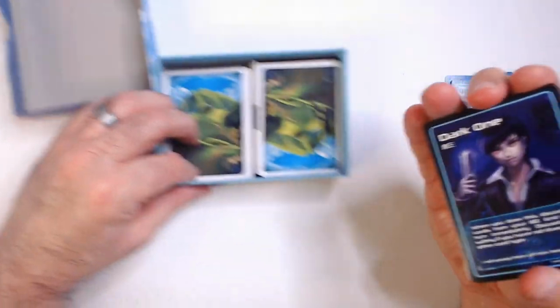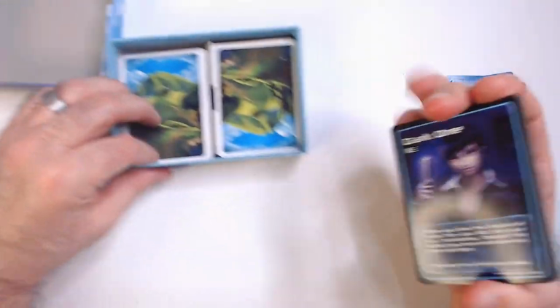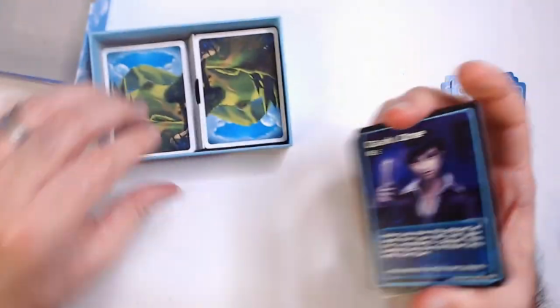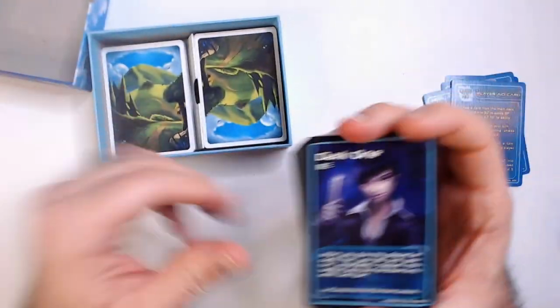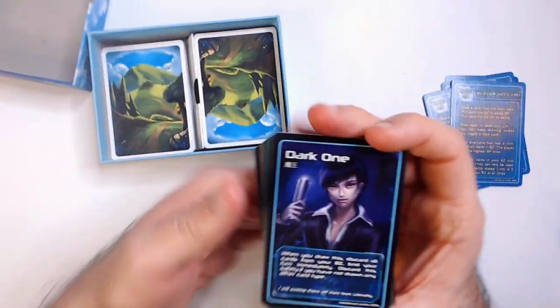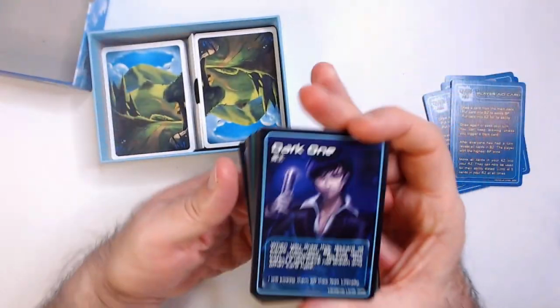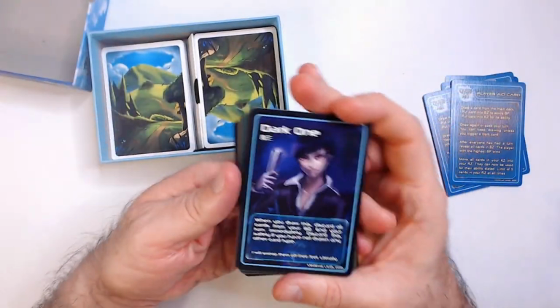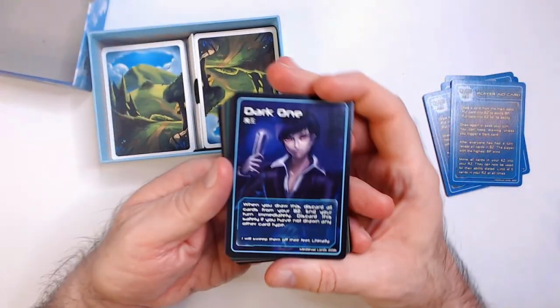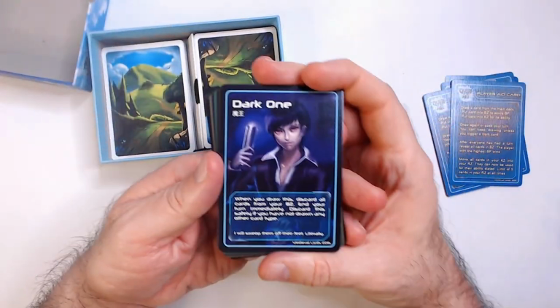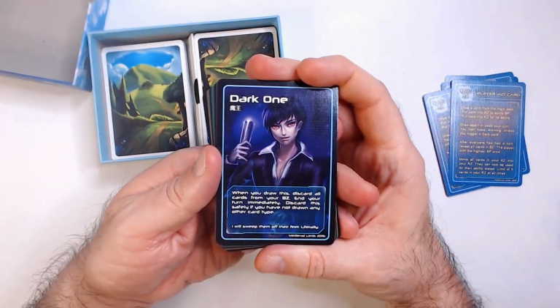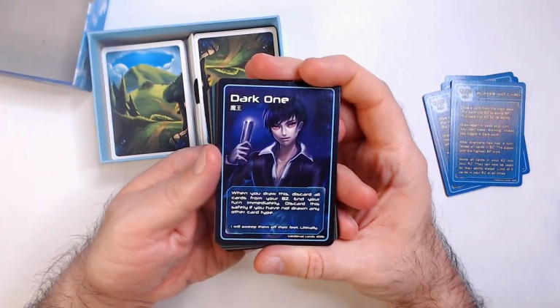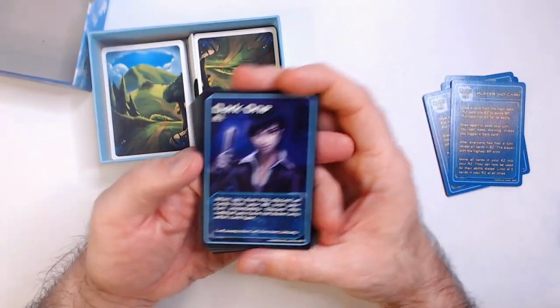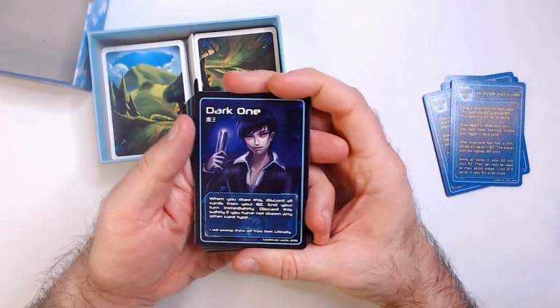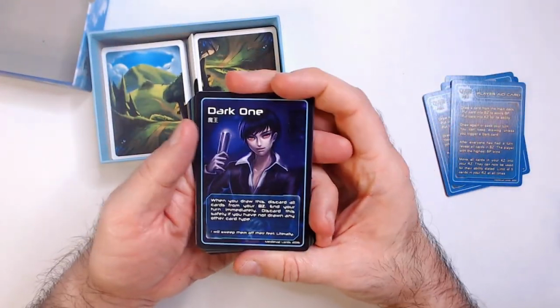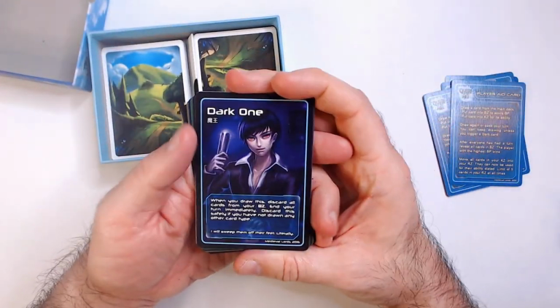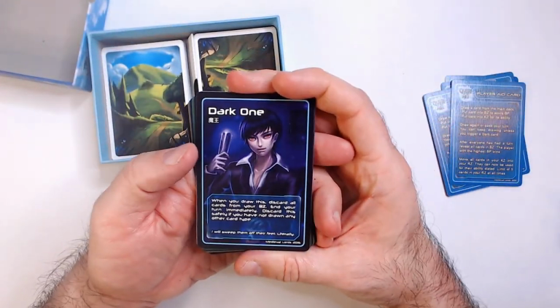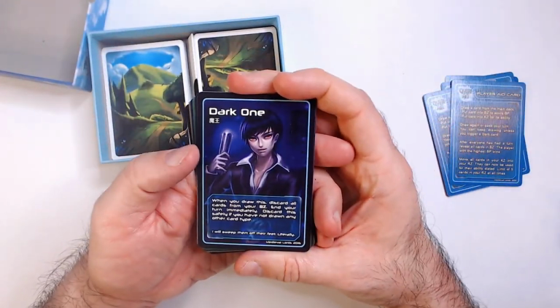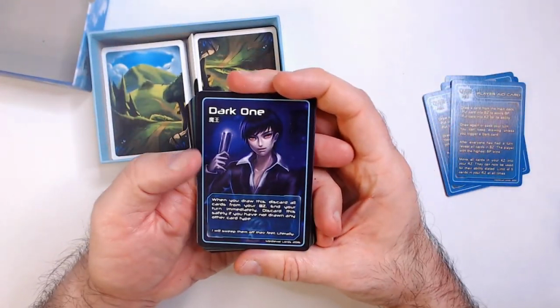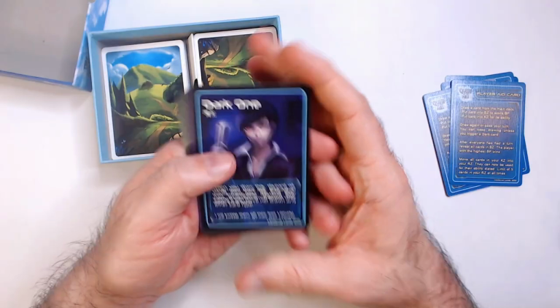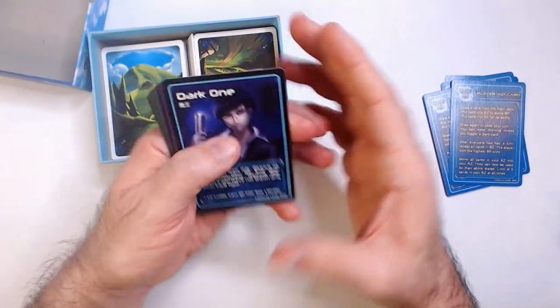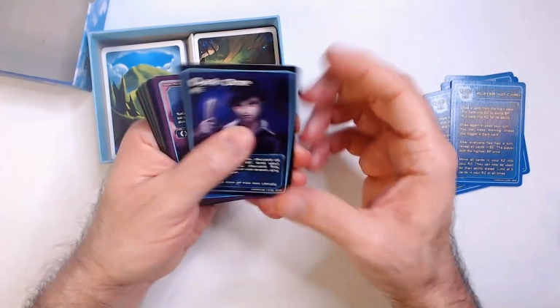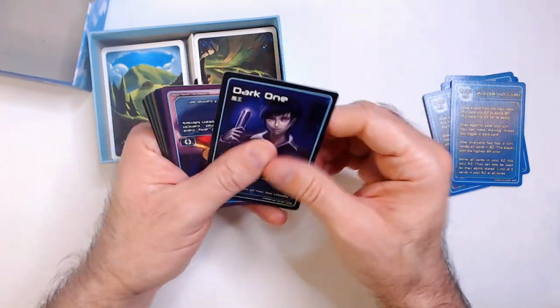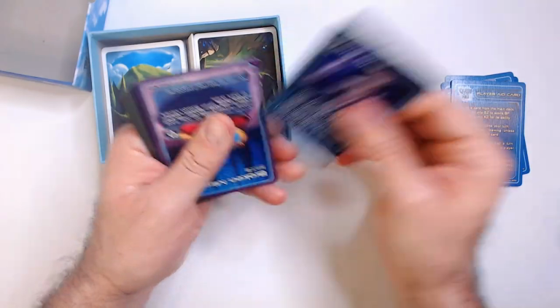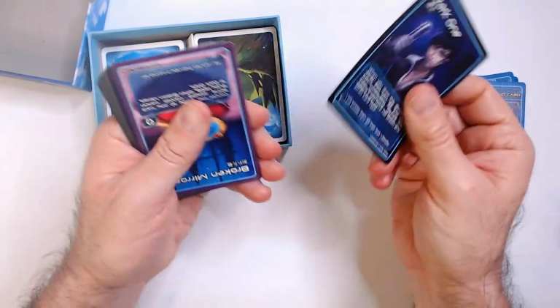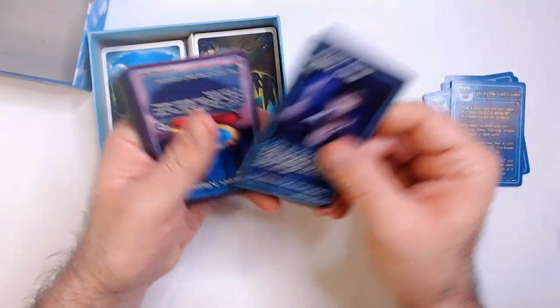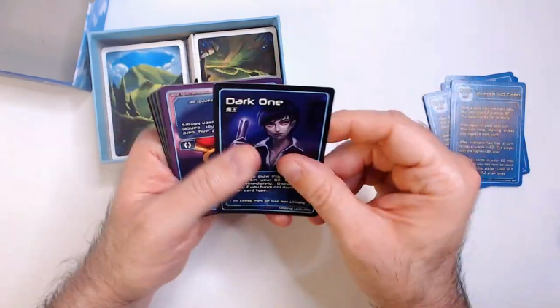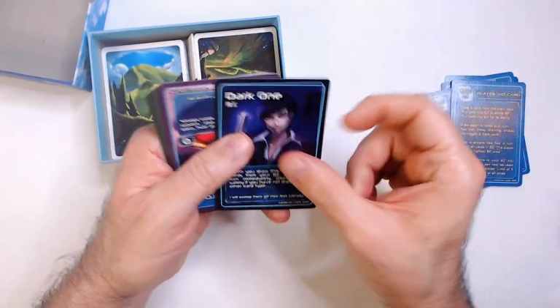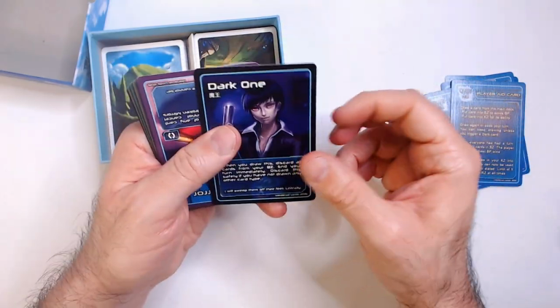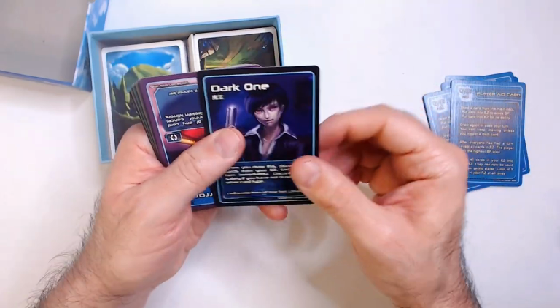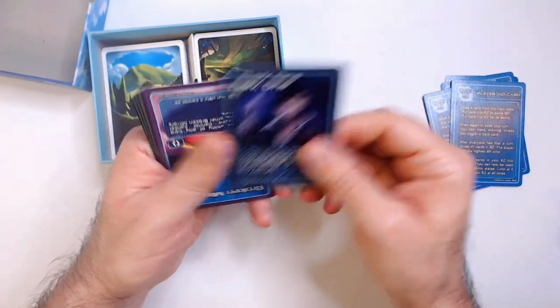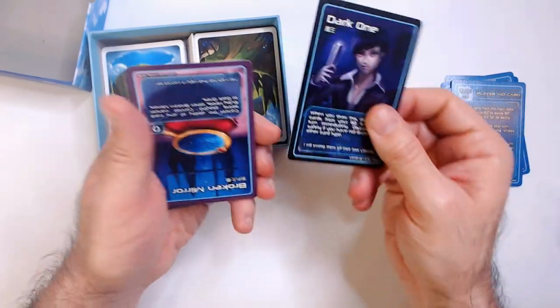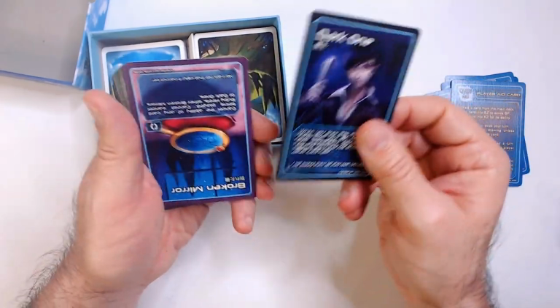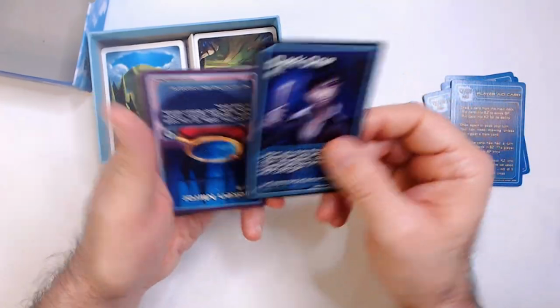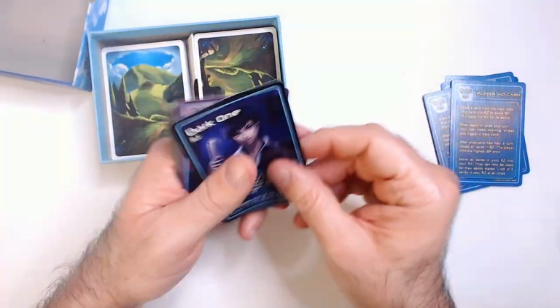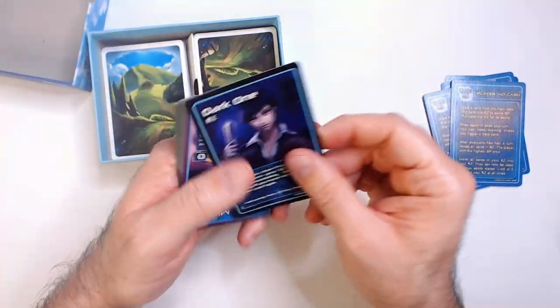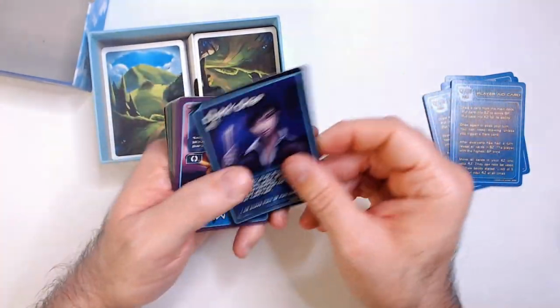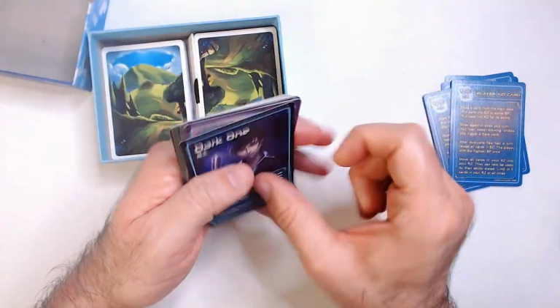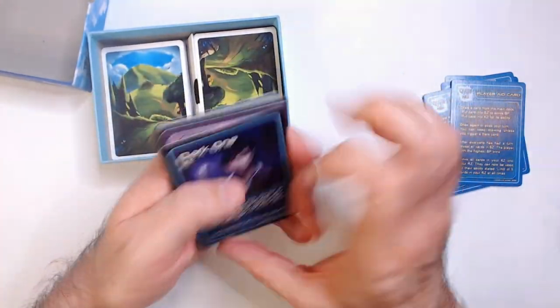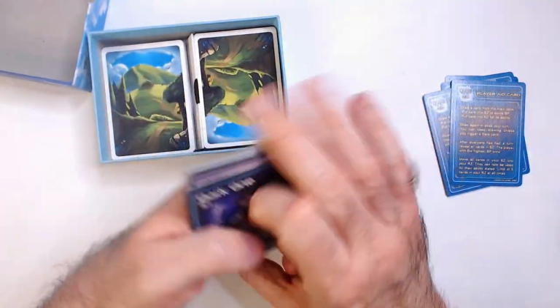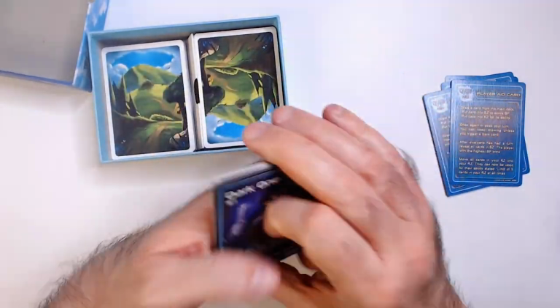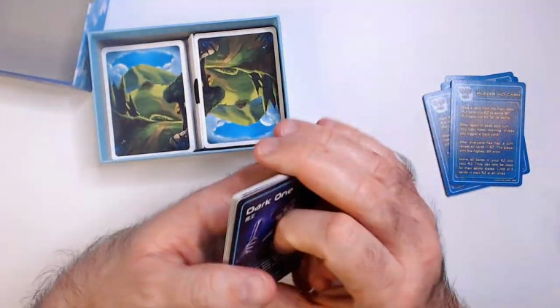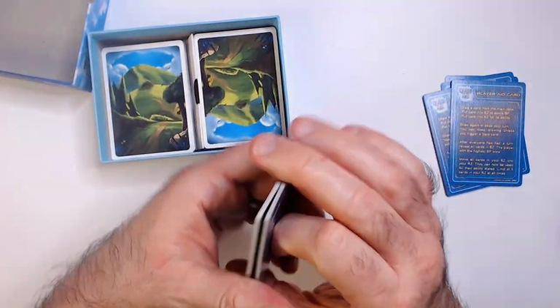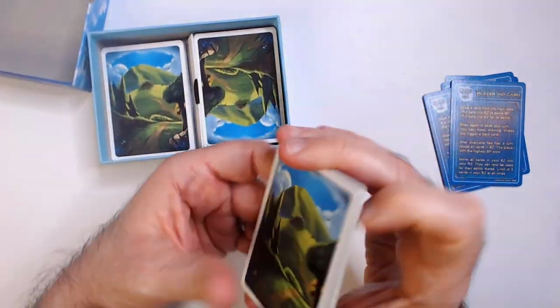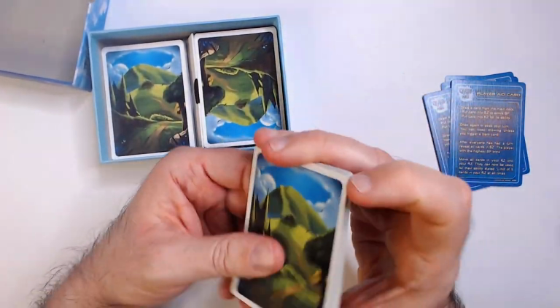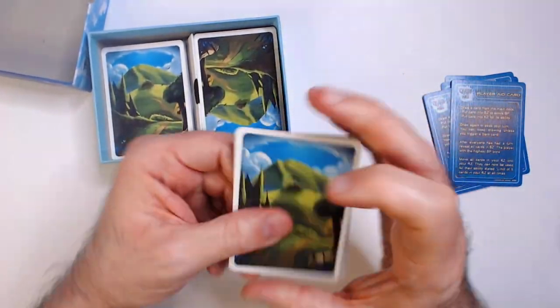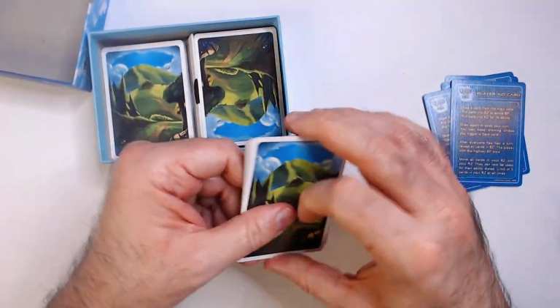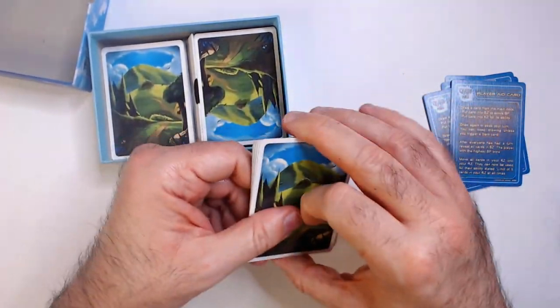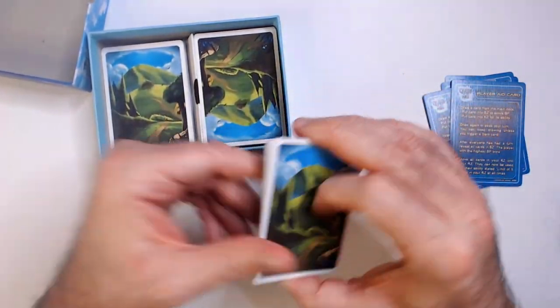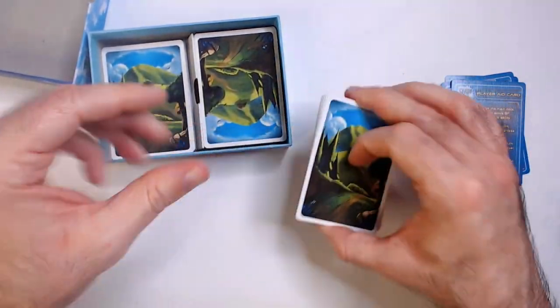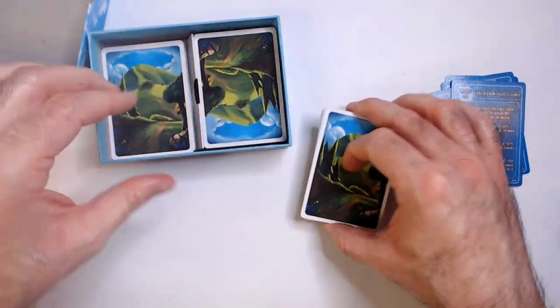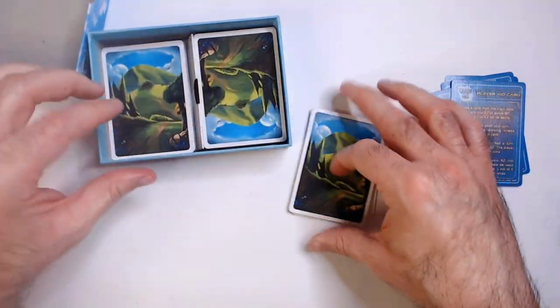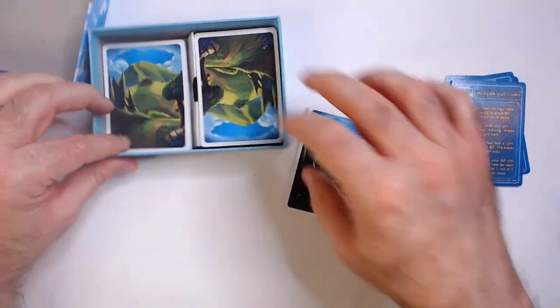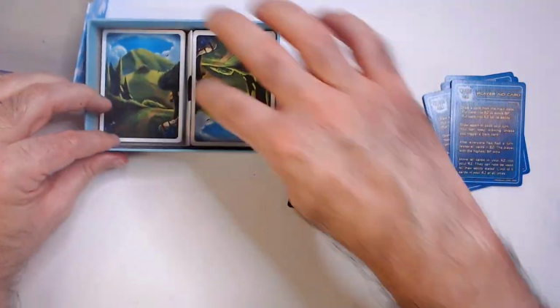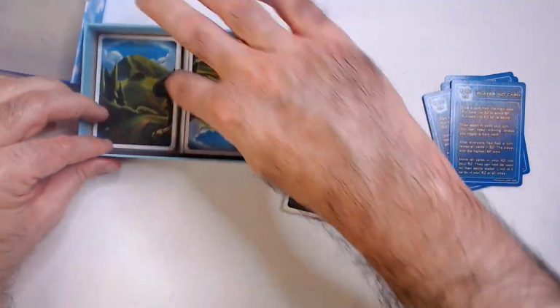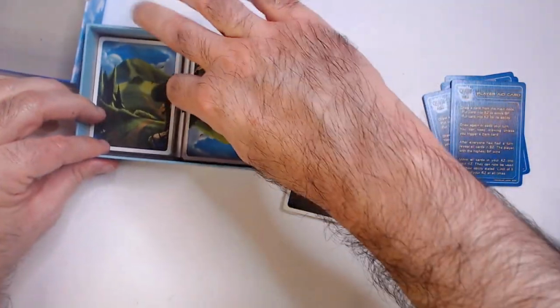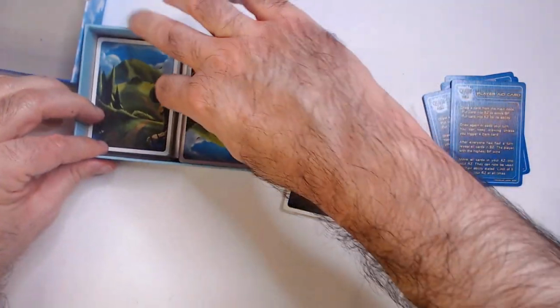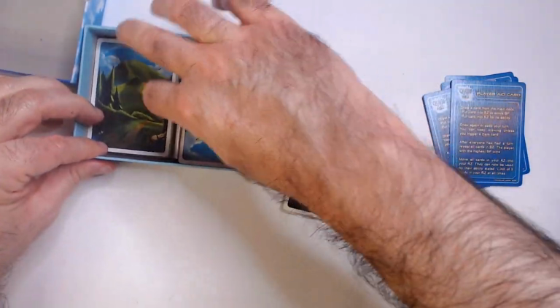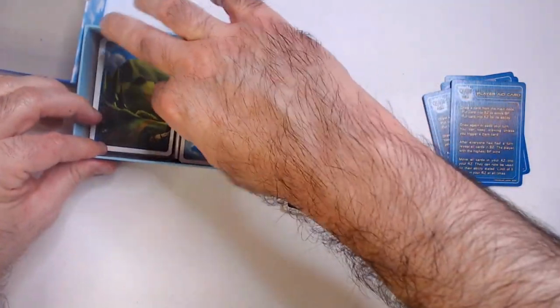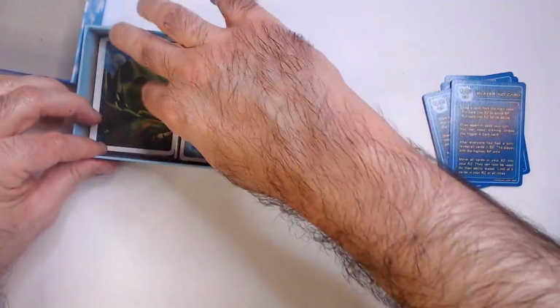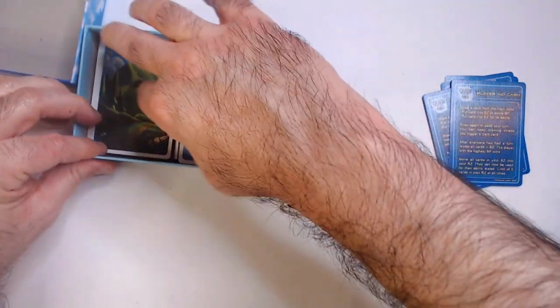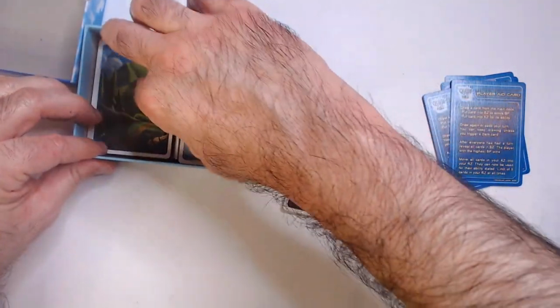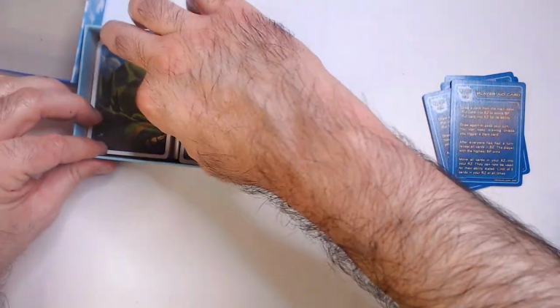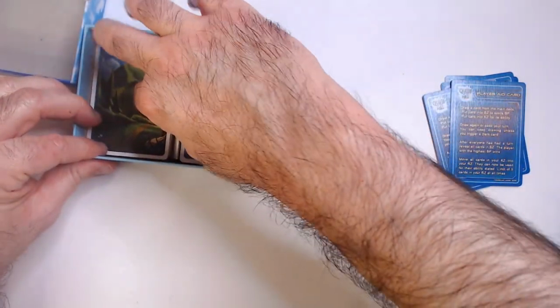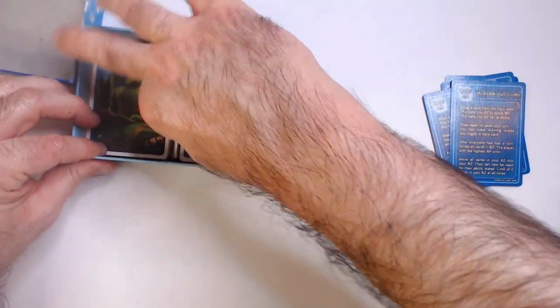There's a Dark One, which is the bad guy. When you pull this one, your turn ends. Okay, let's push your luck.